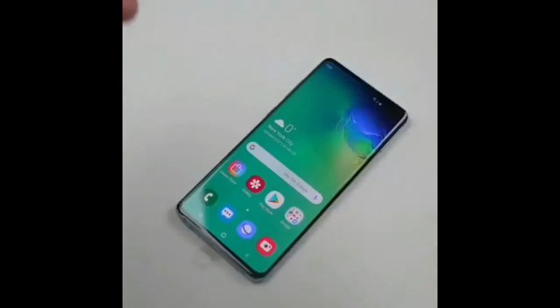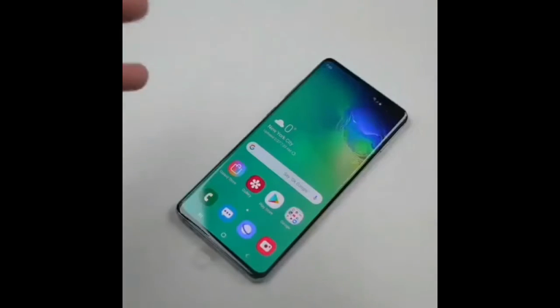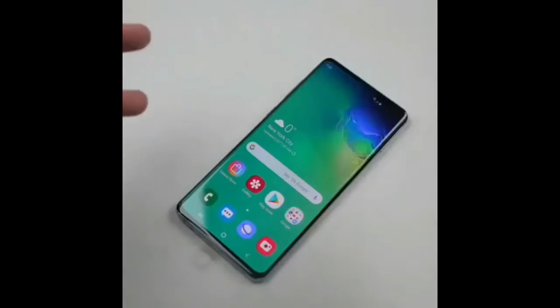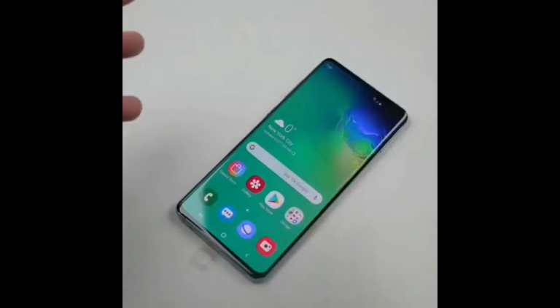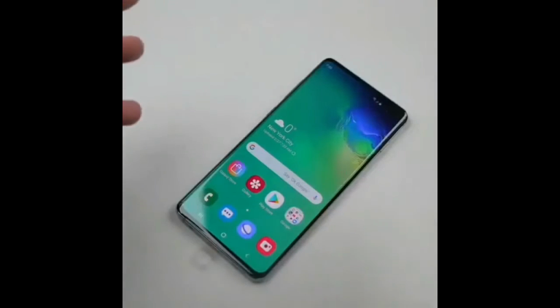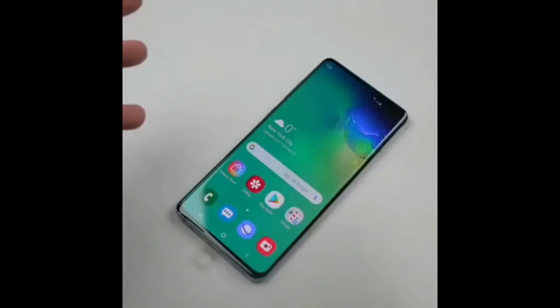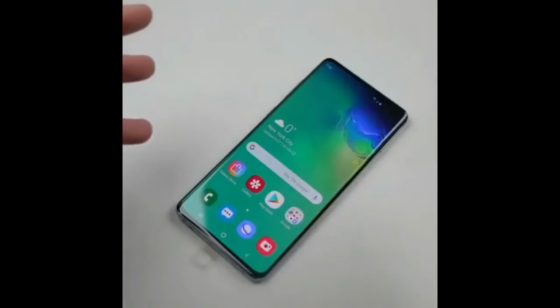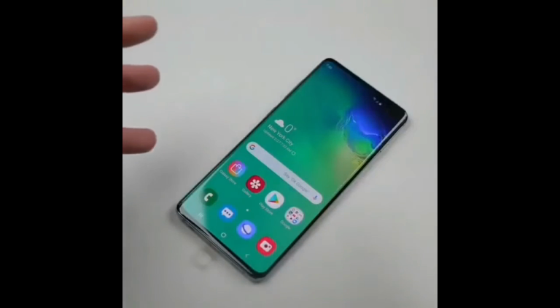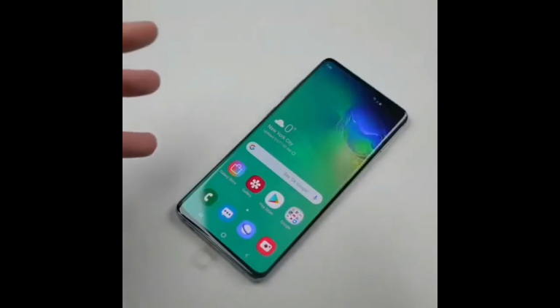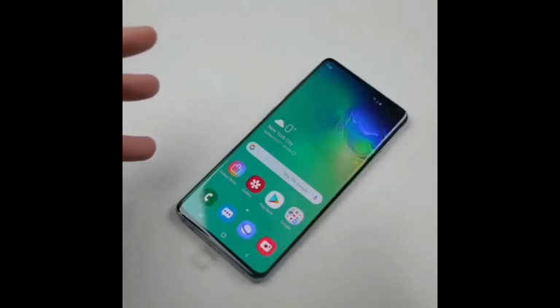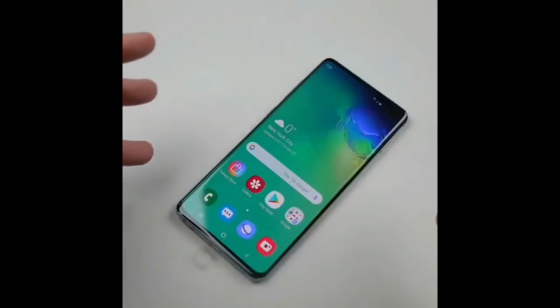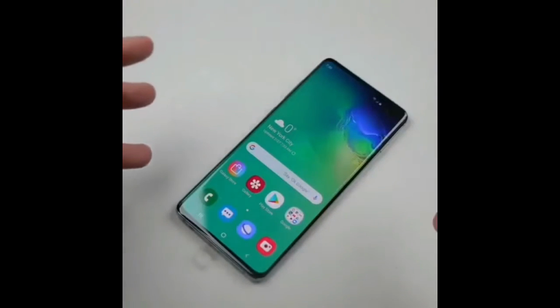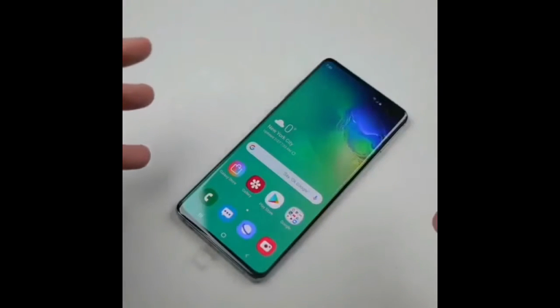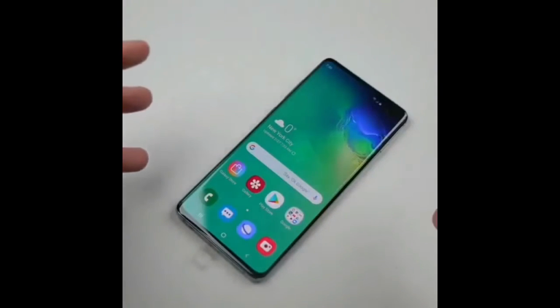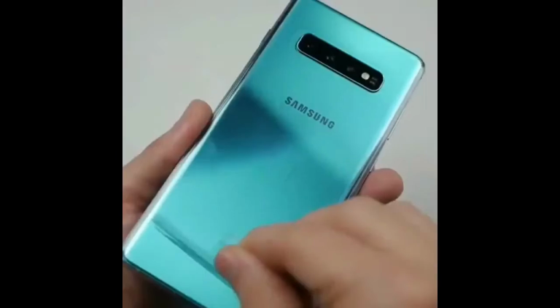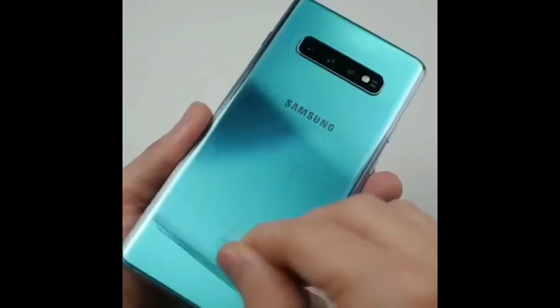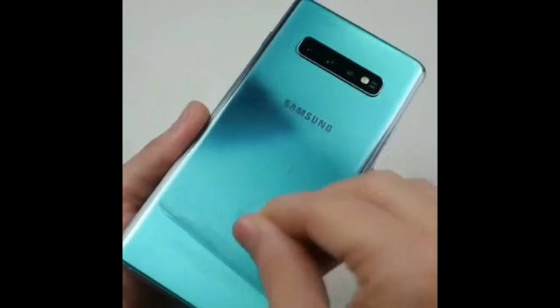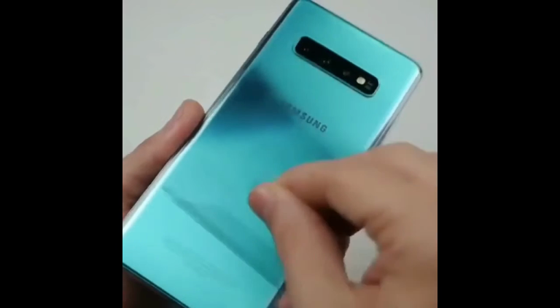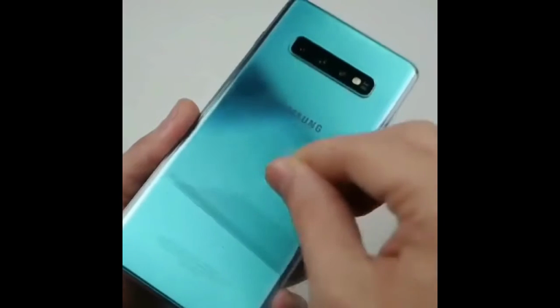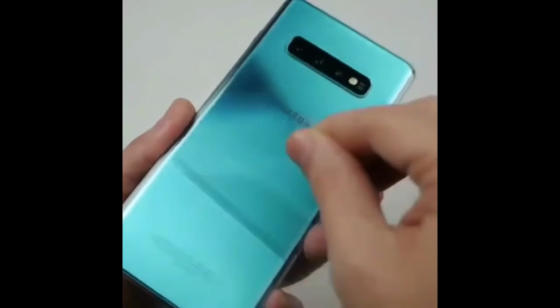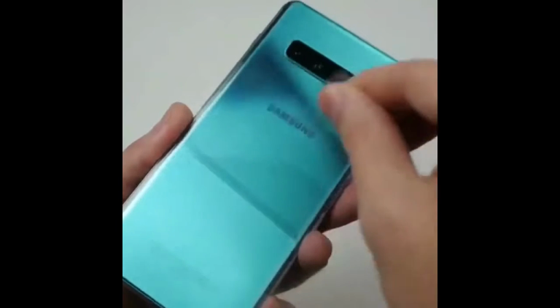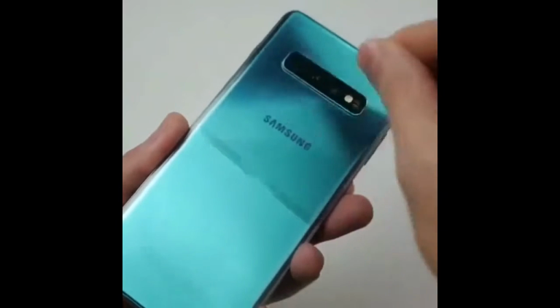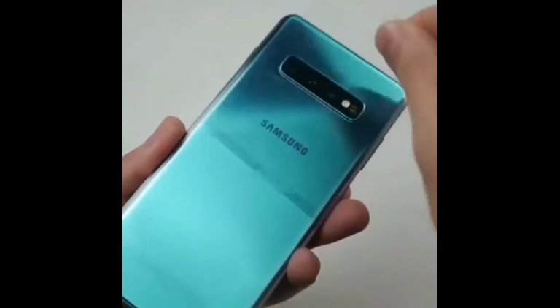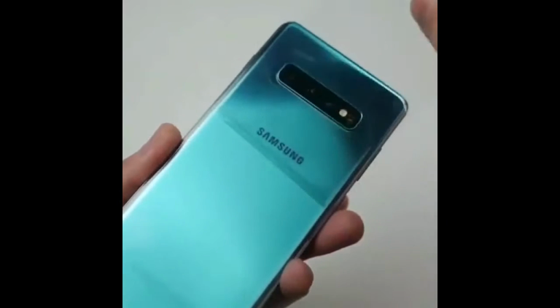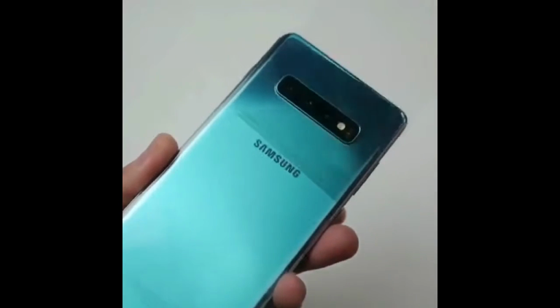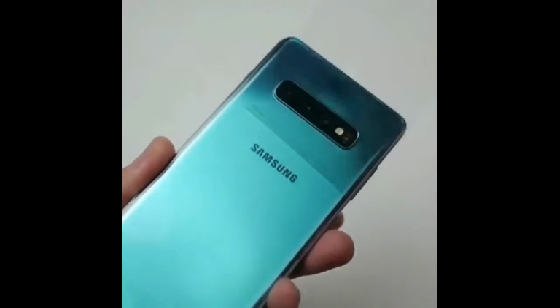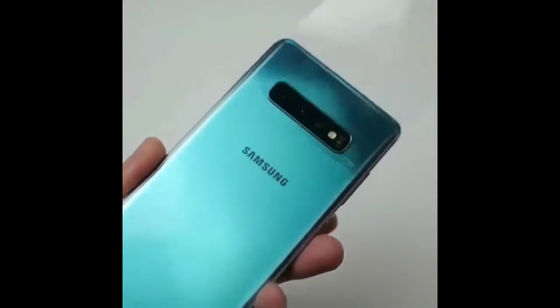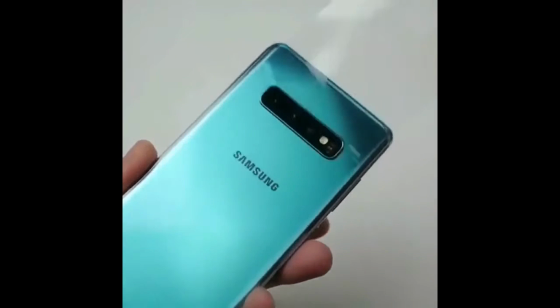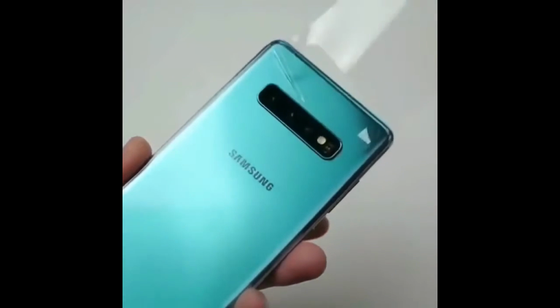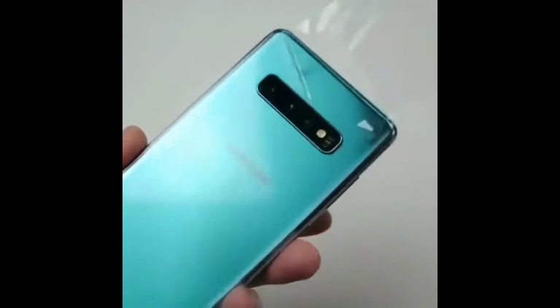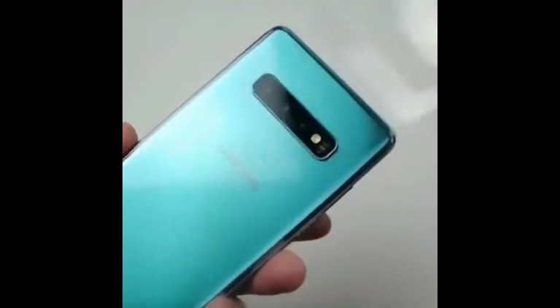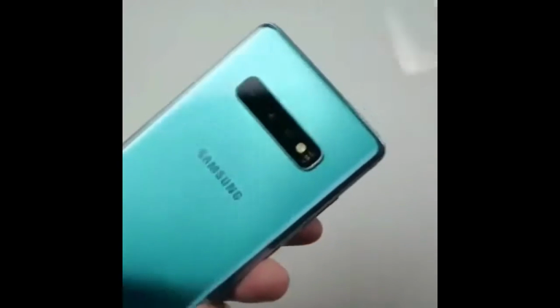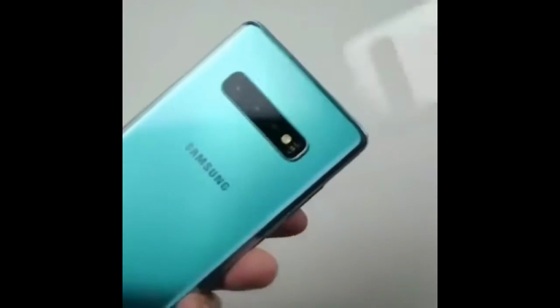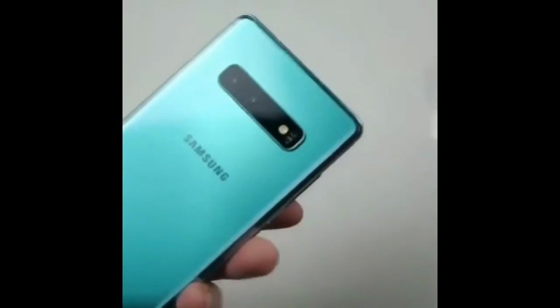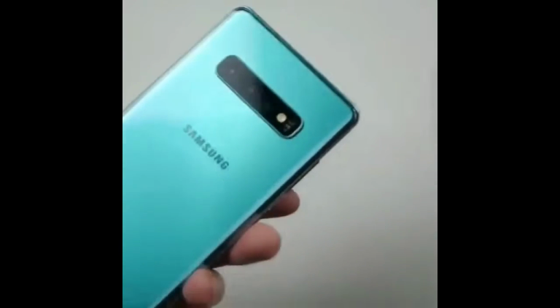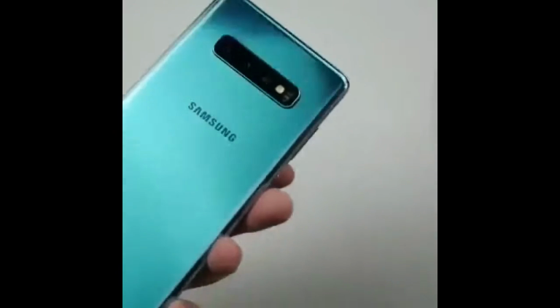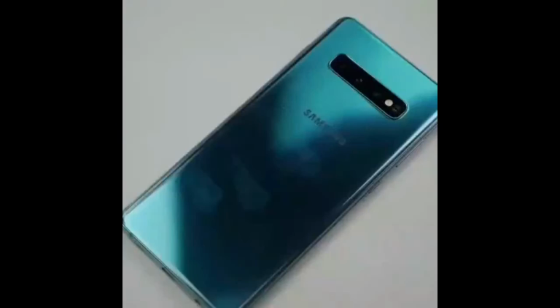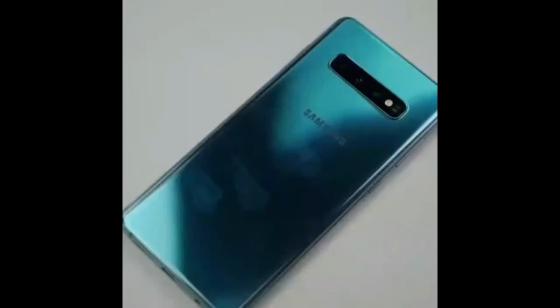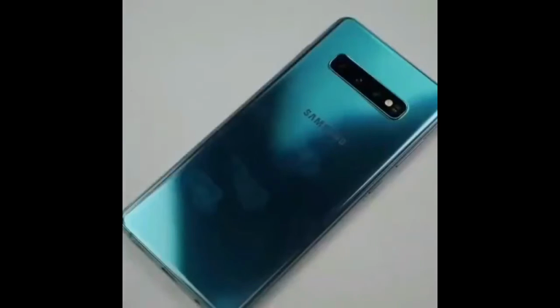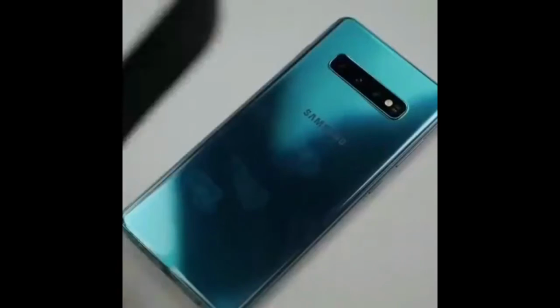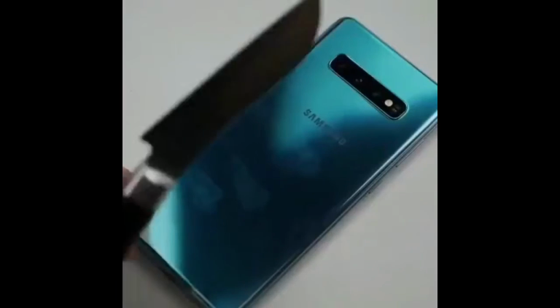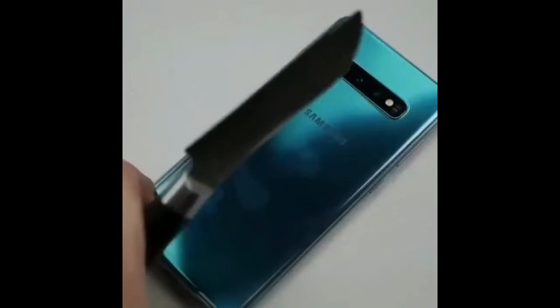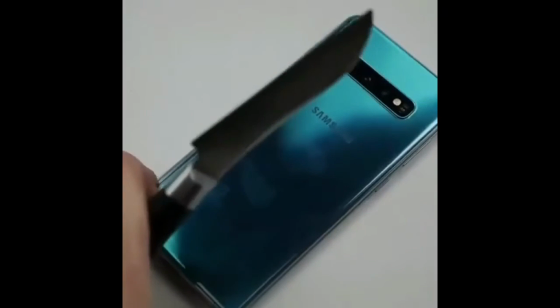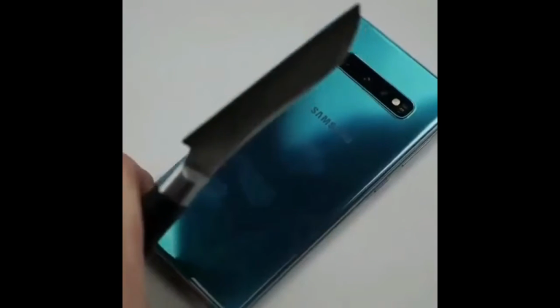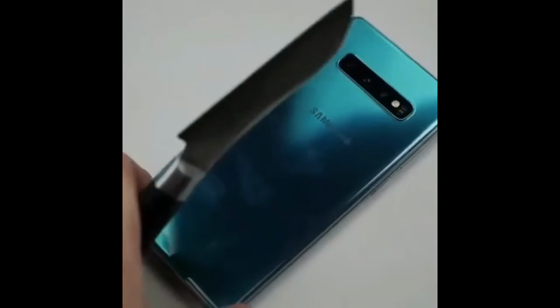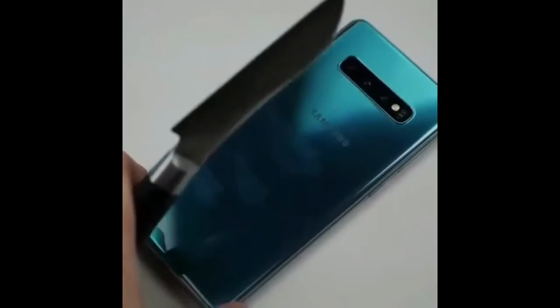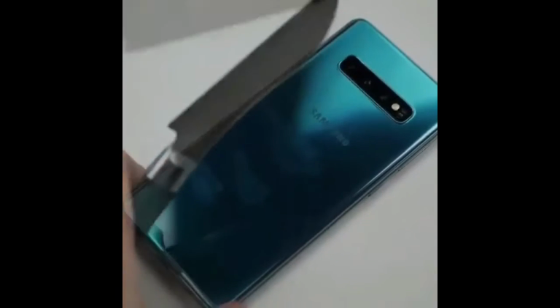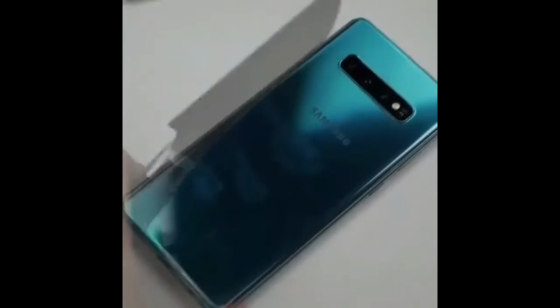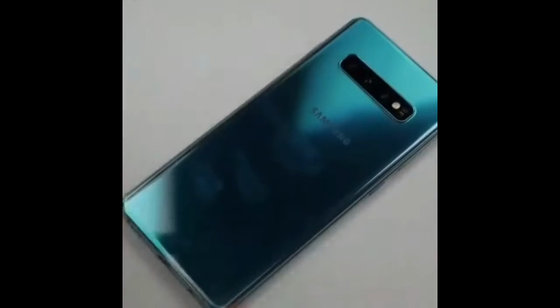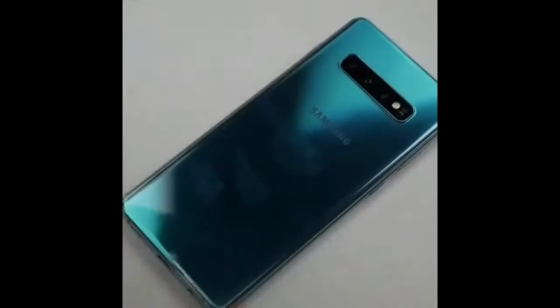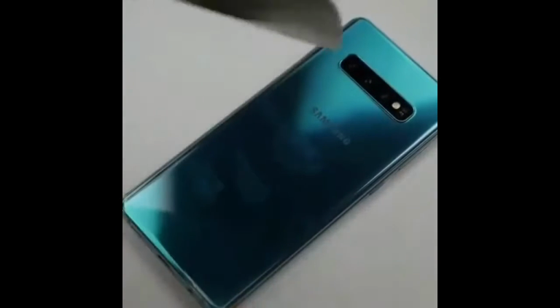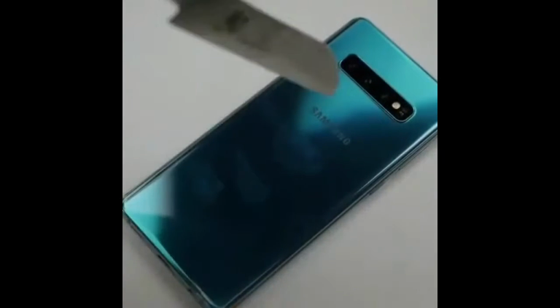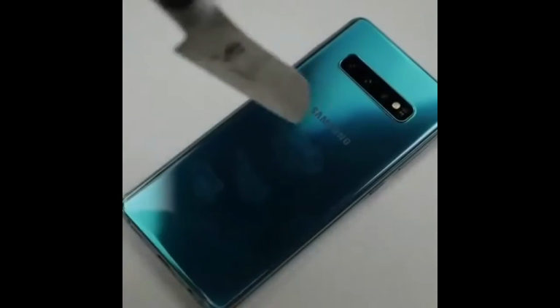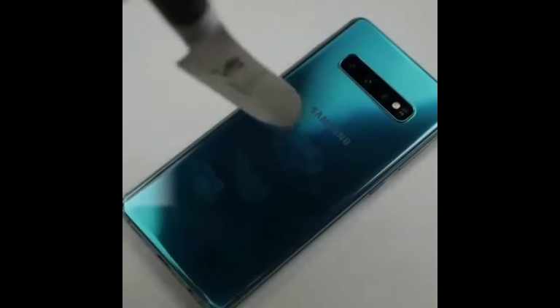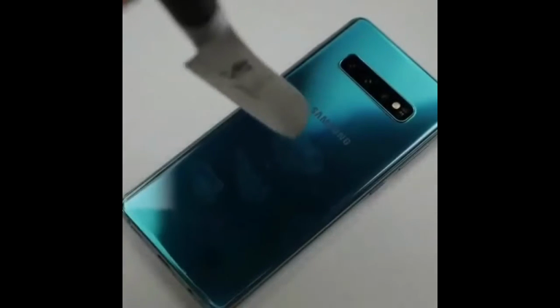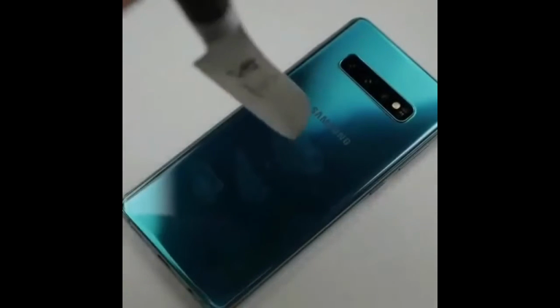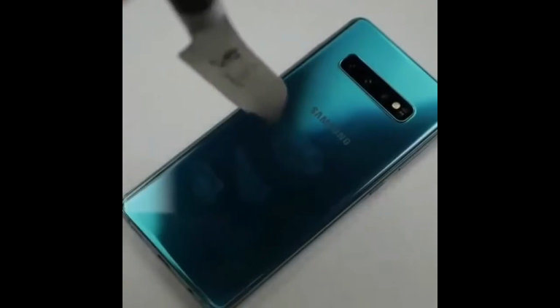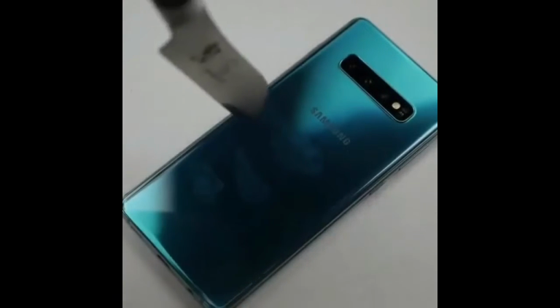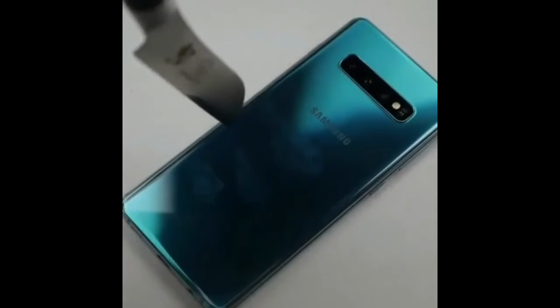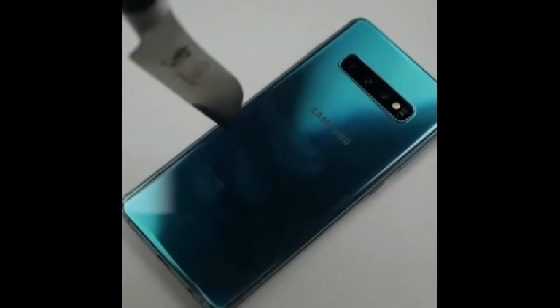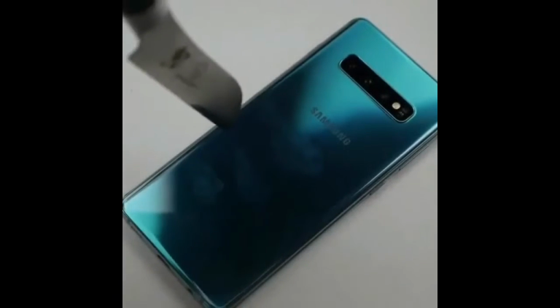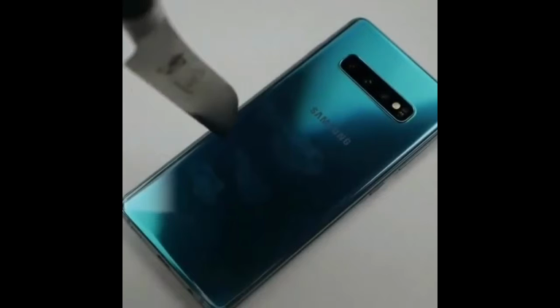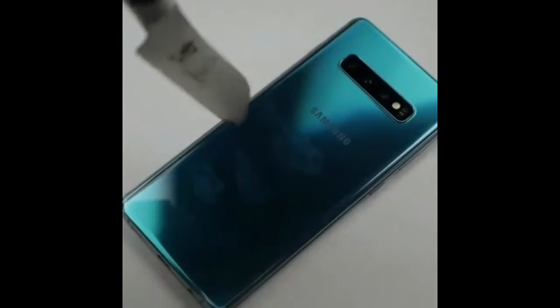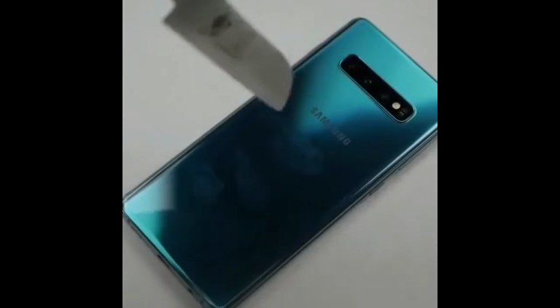What's up guys? TechRacks here. And knife test, guys. Let's just go ahead and get started here.